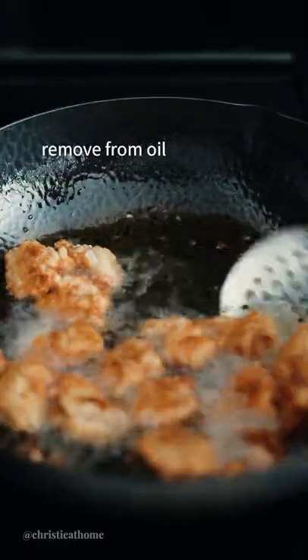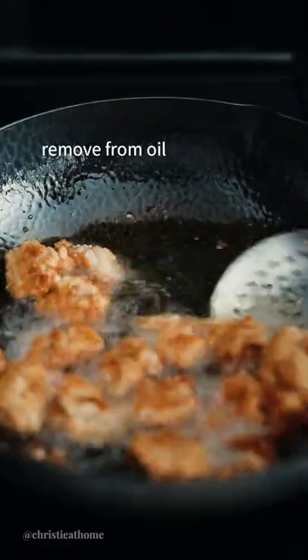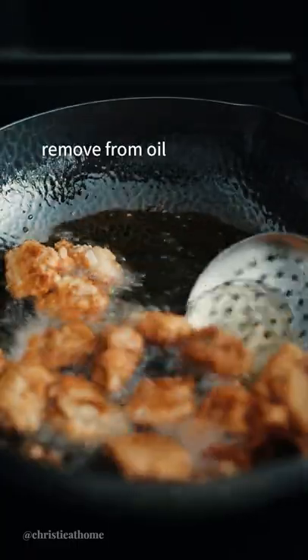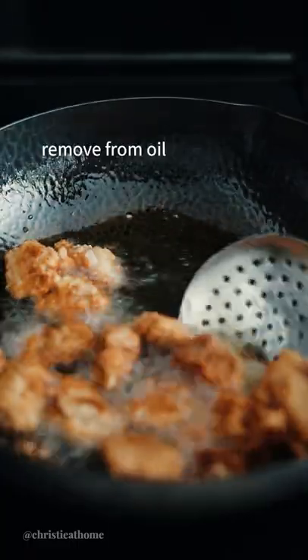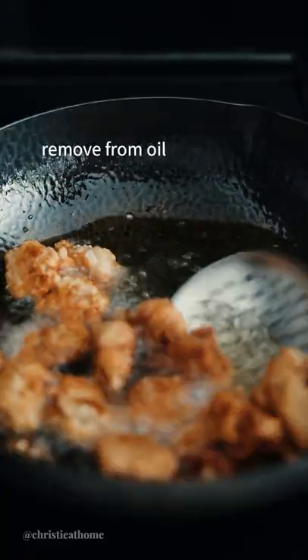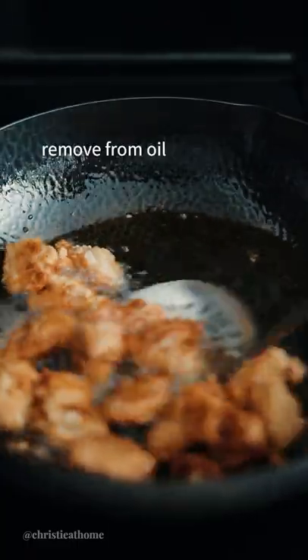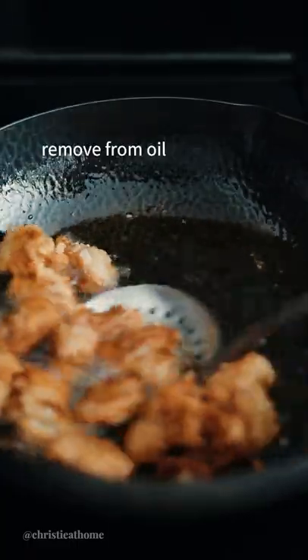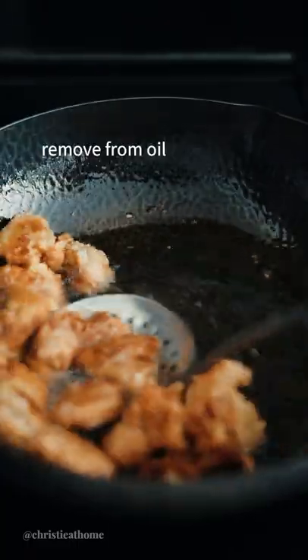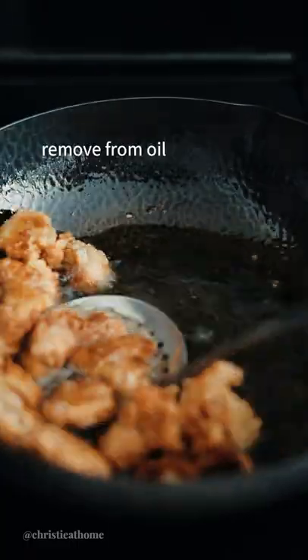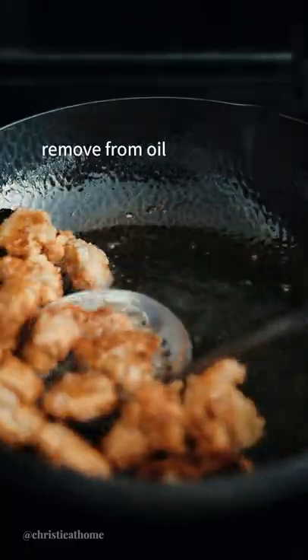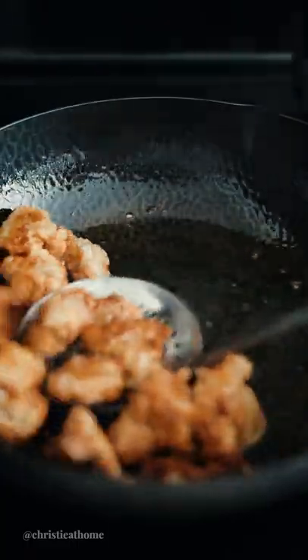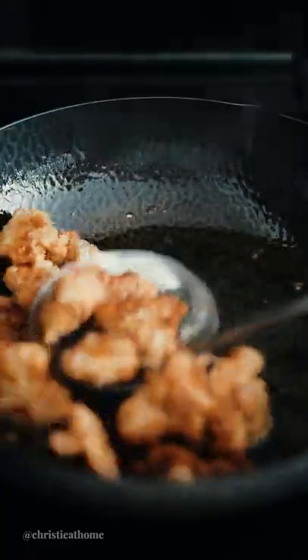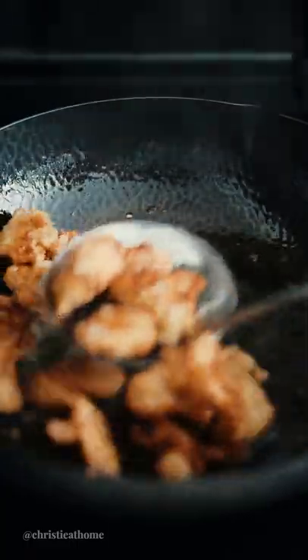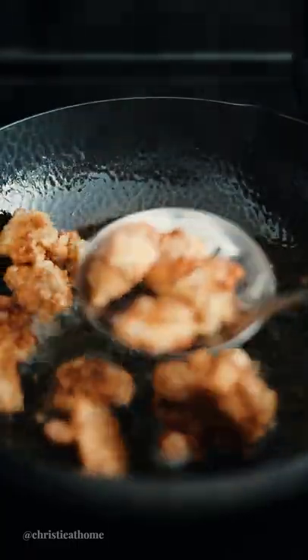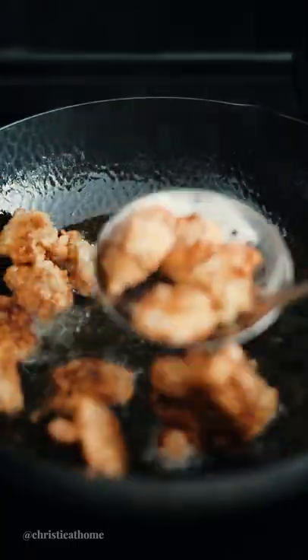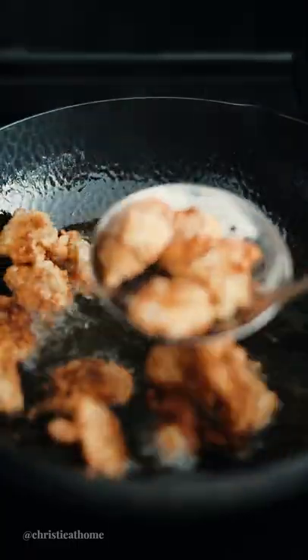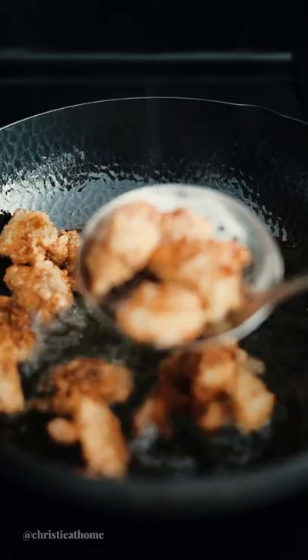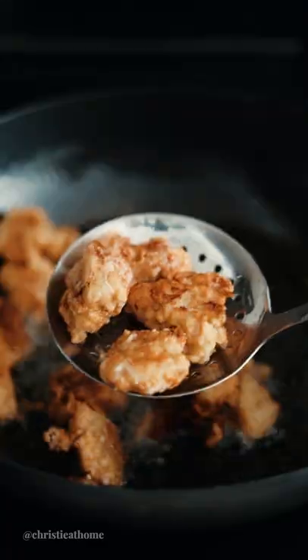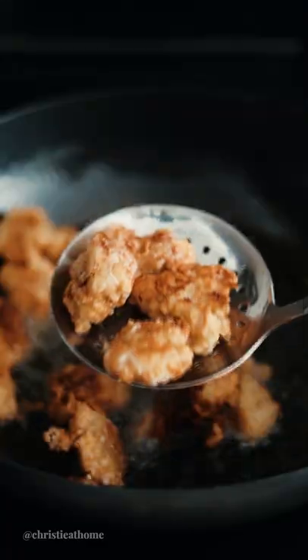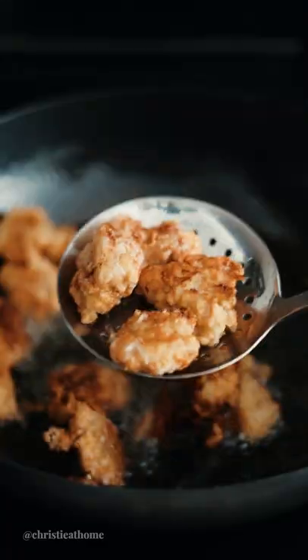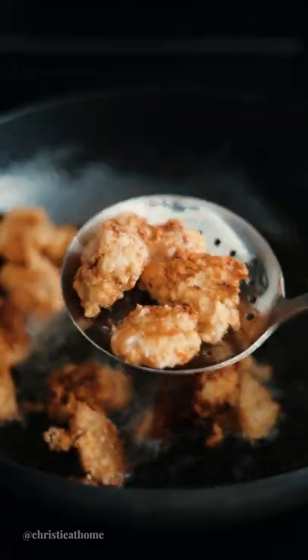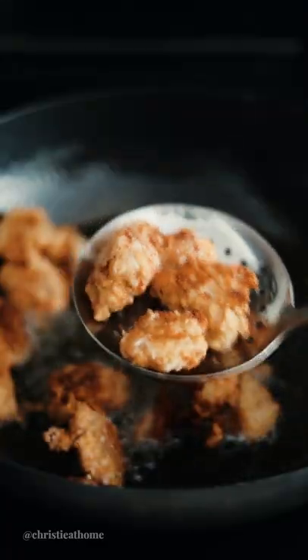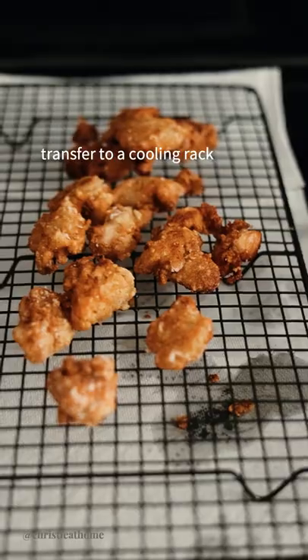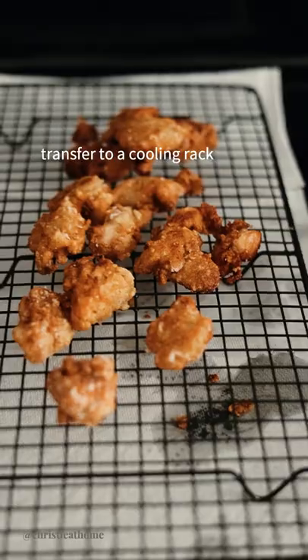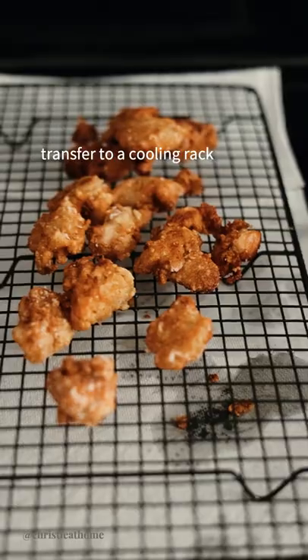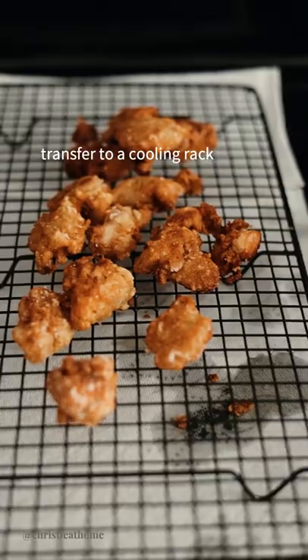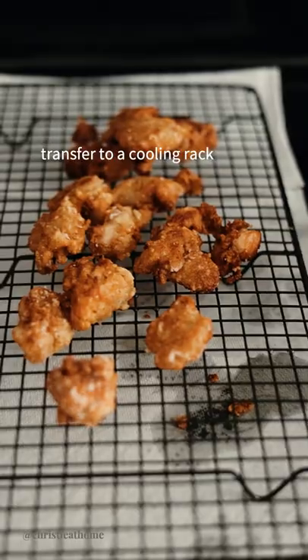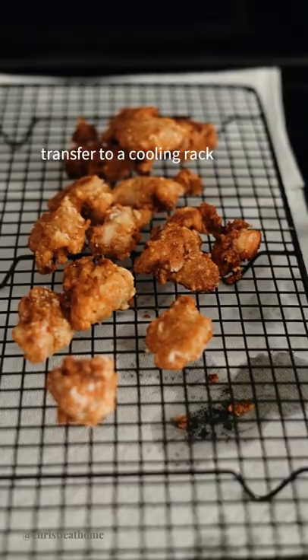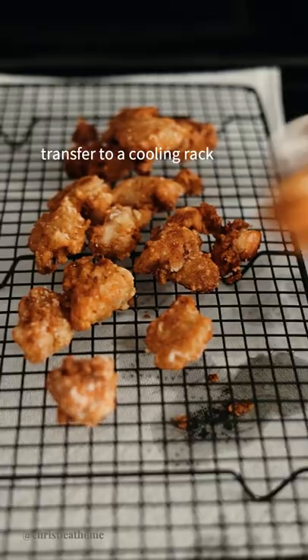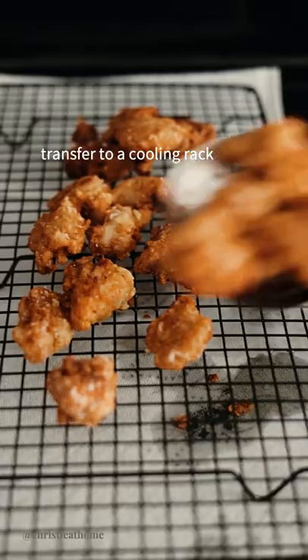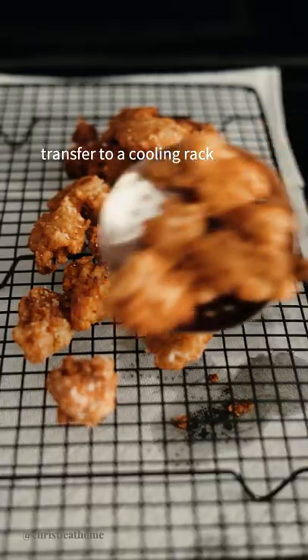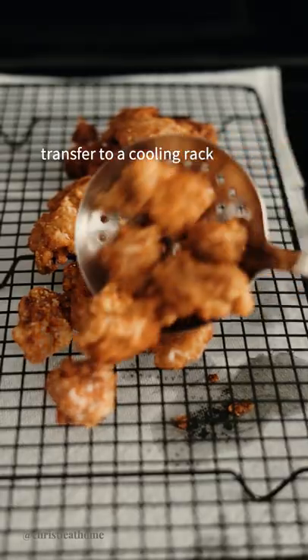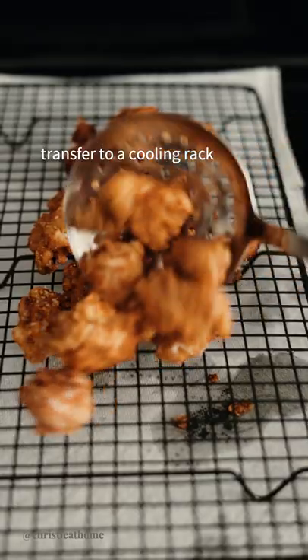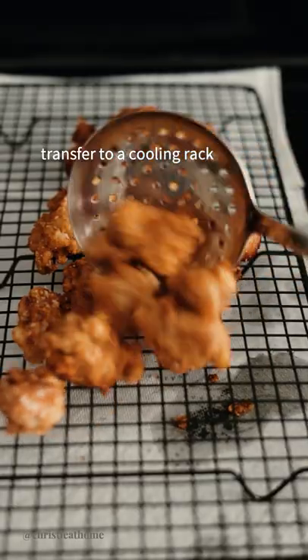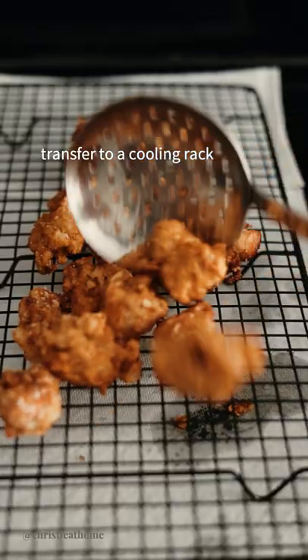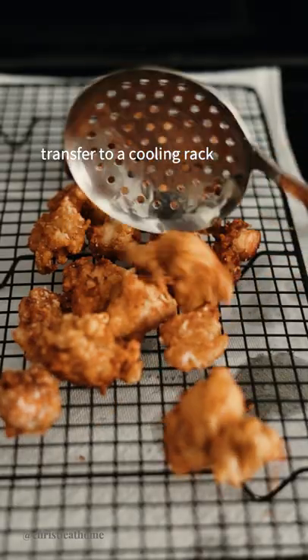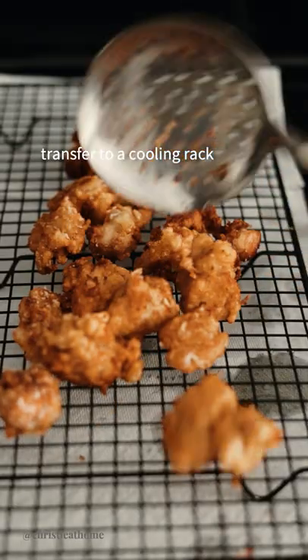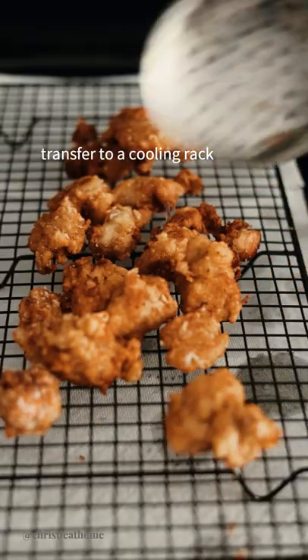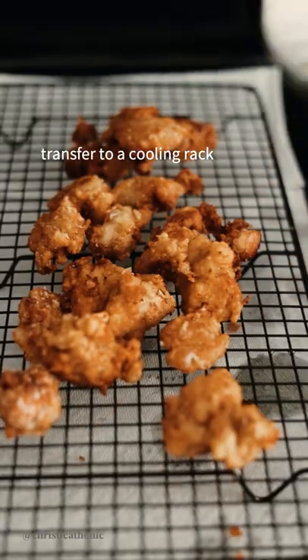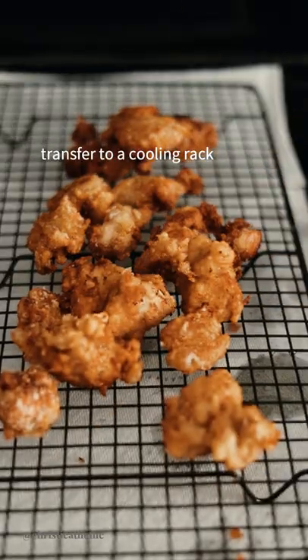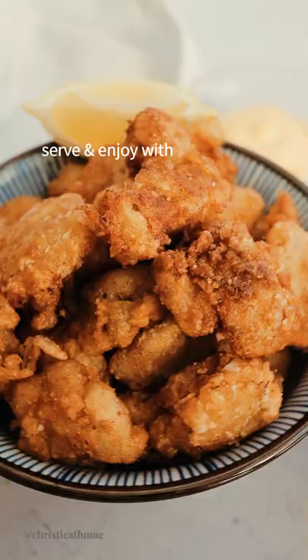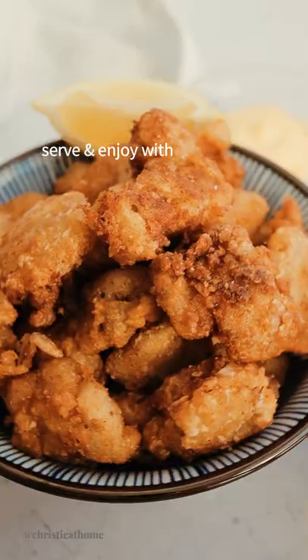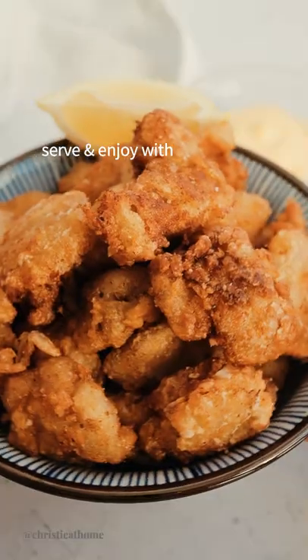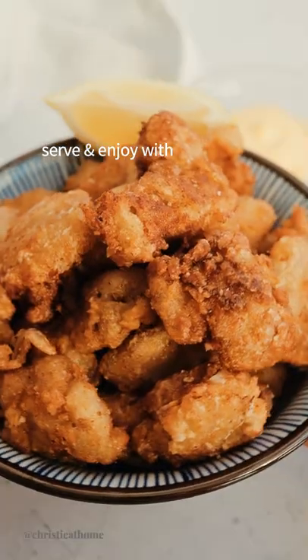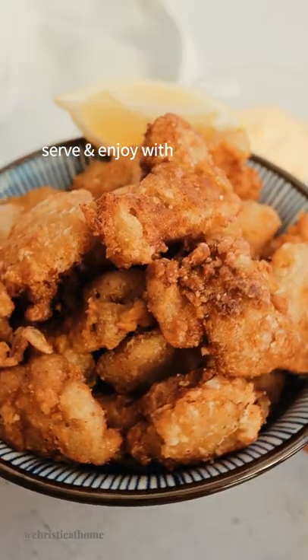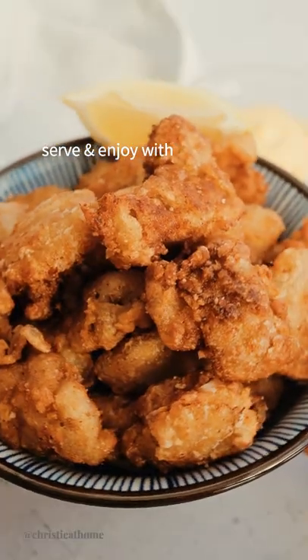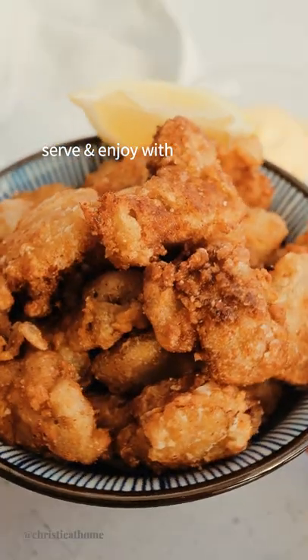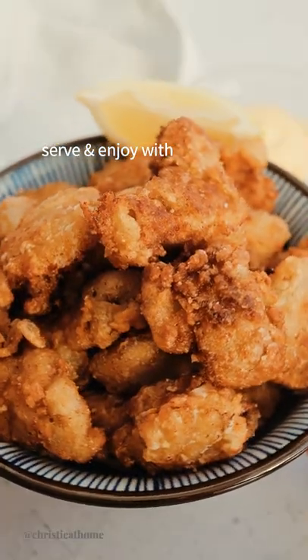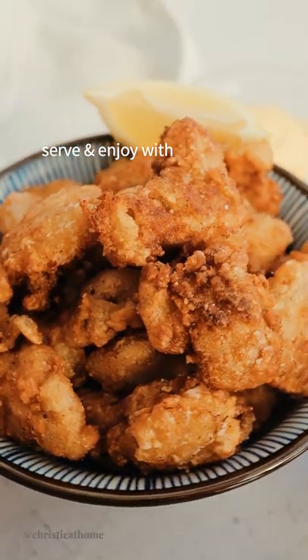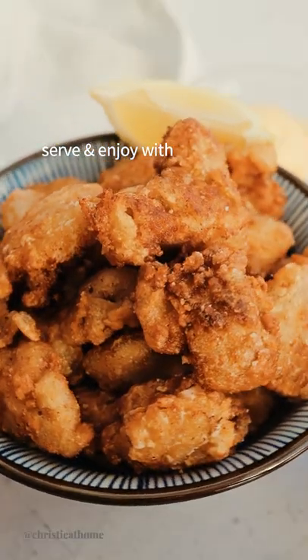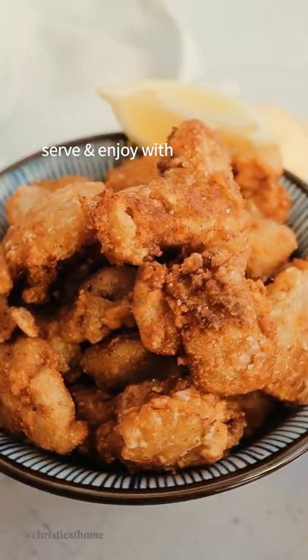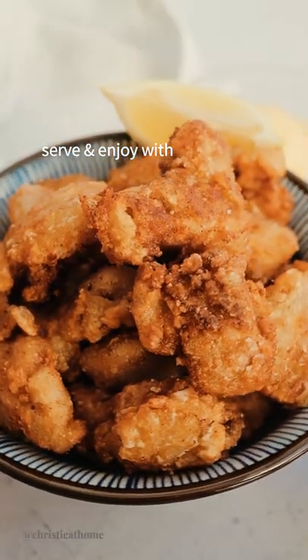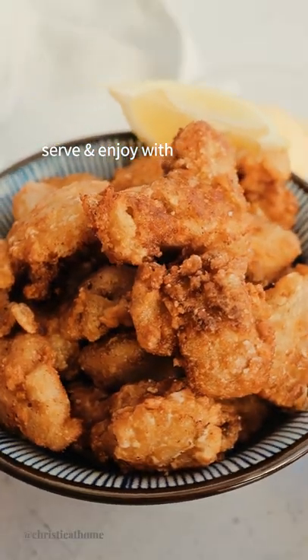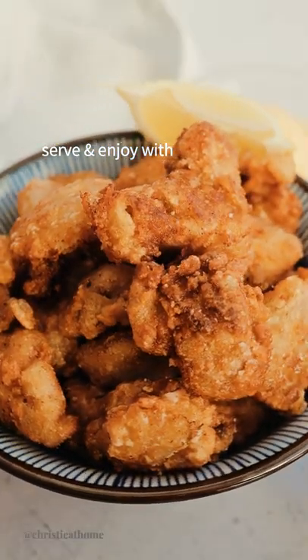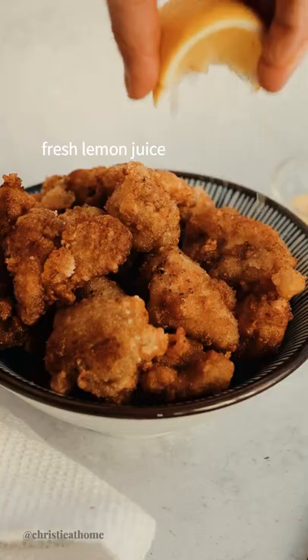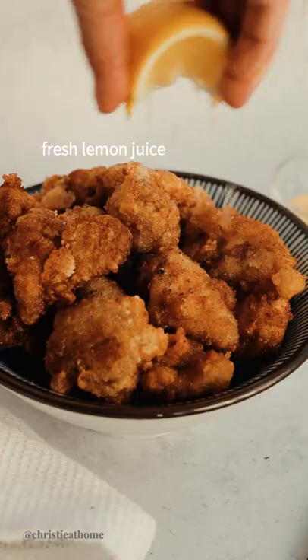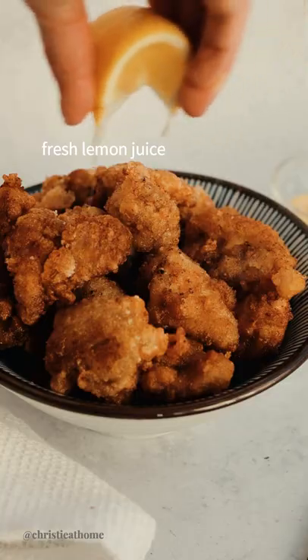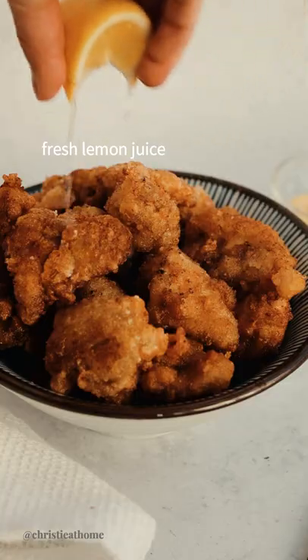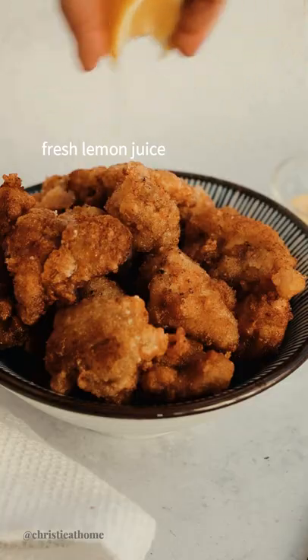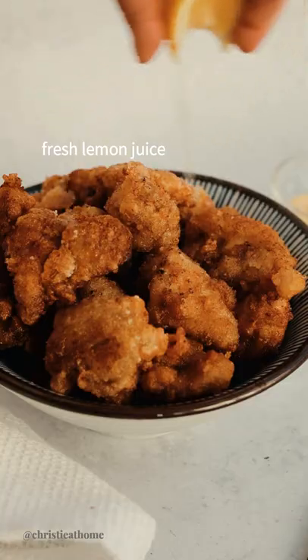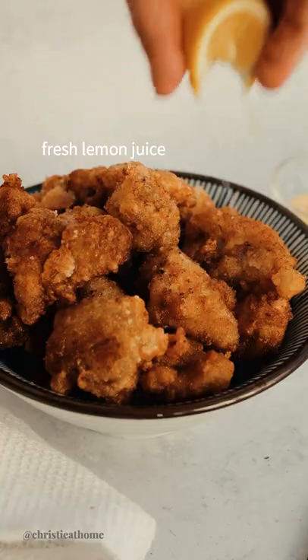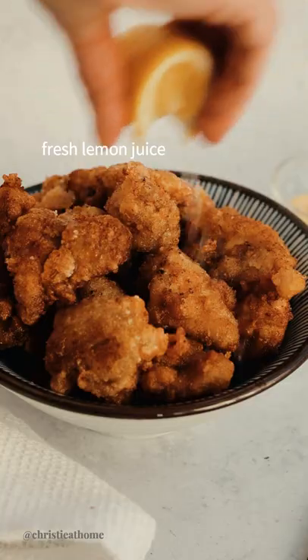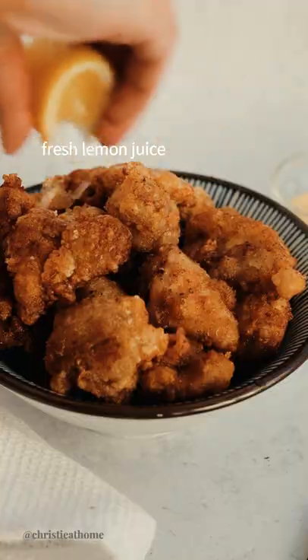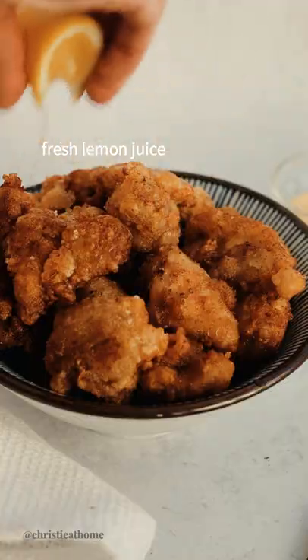Remove some oil, transfer to a cooling rack, serve and enjoy with fresh lemon juice.